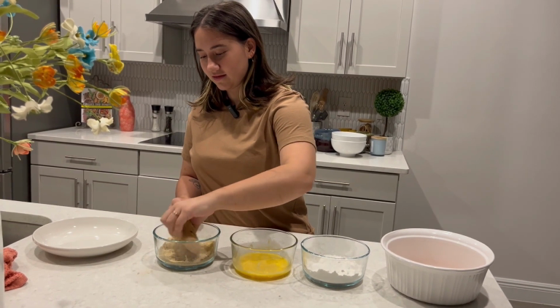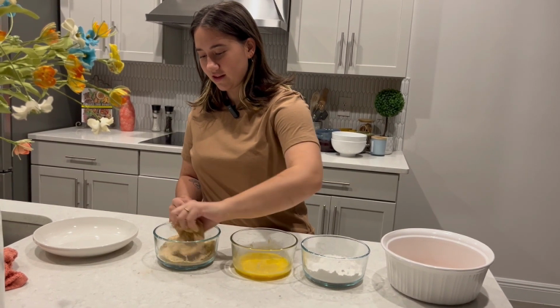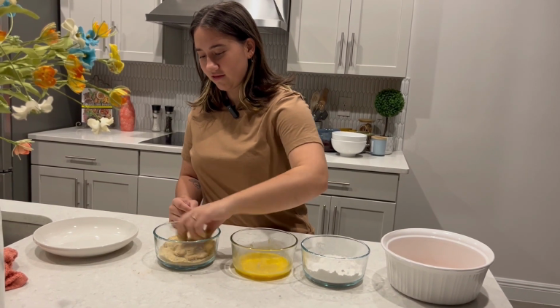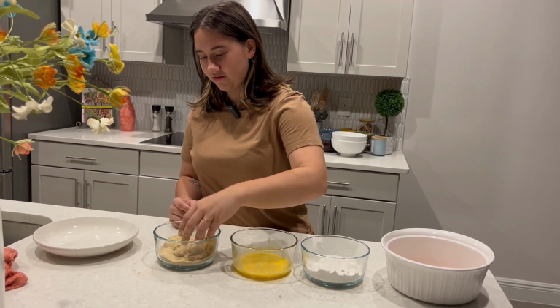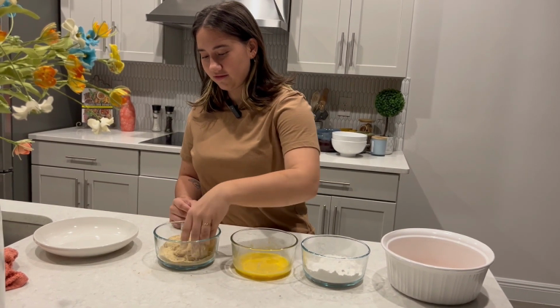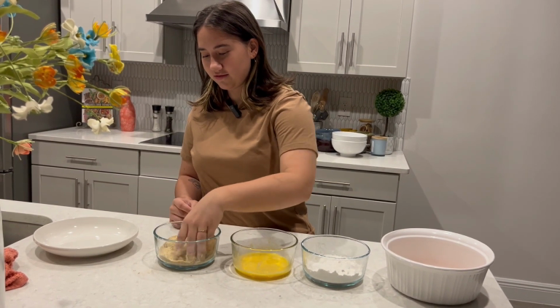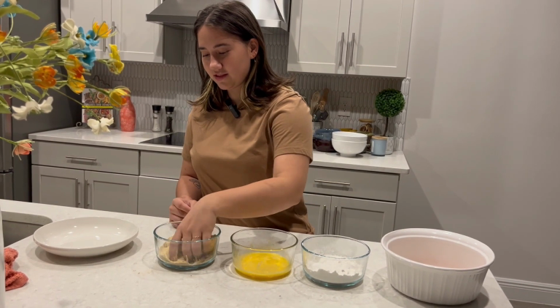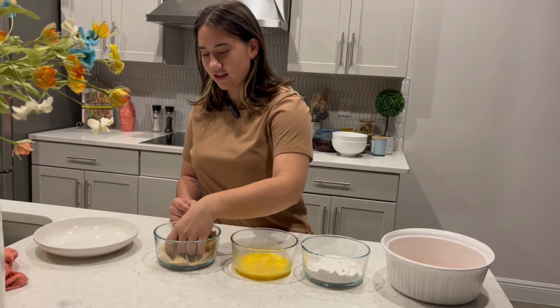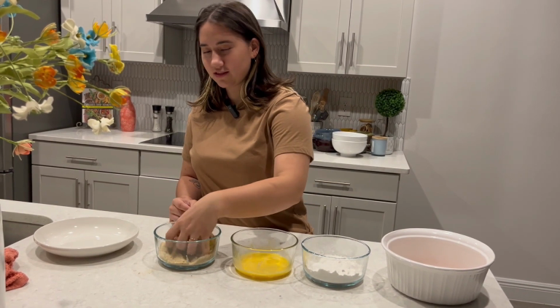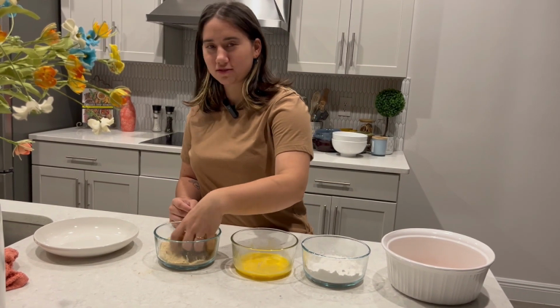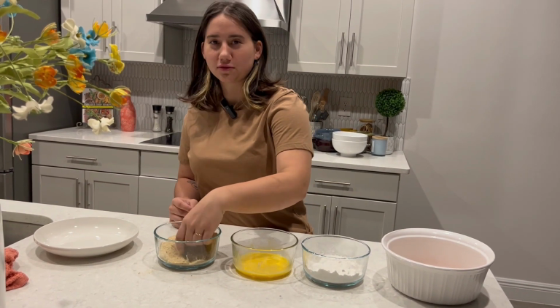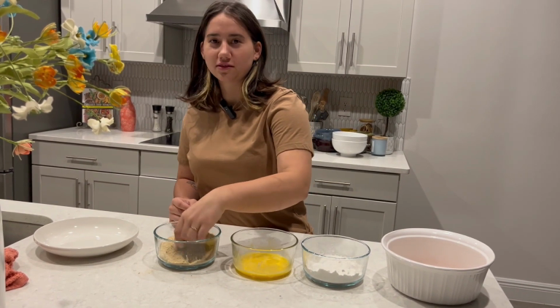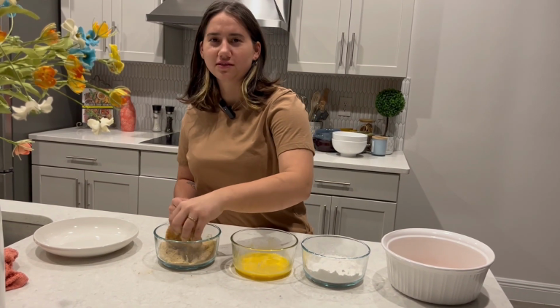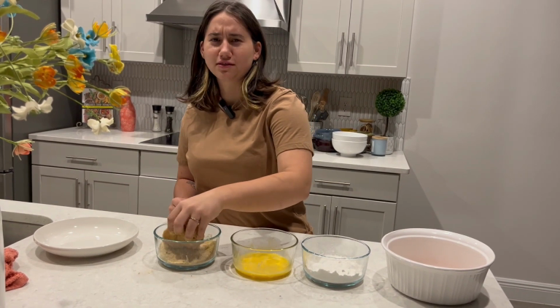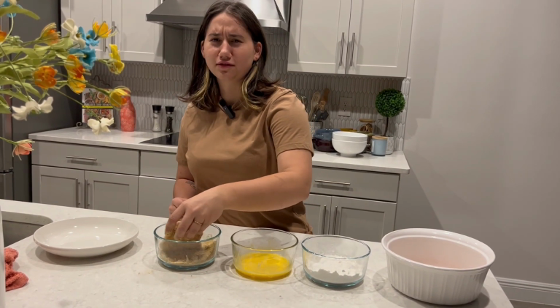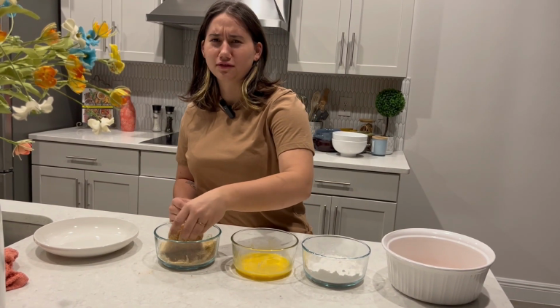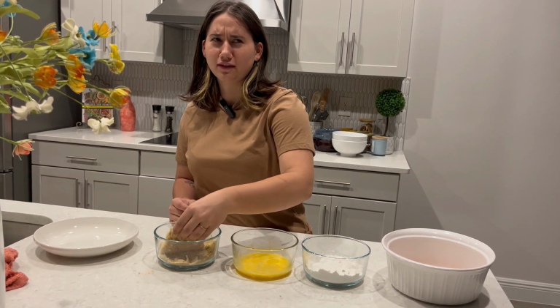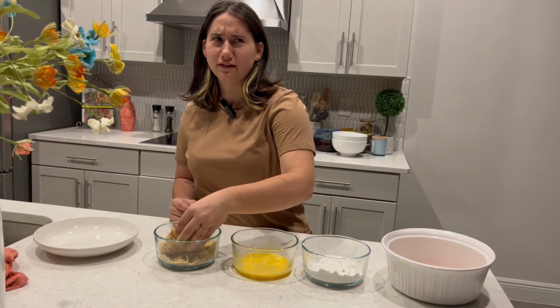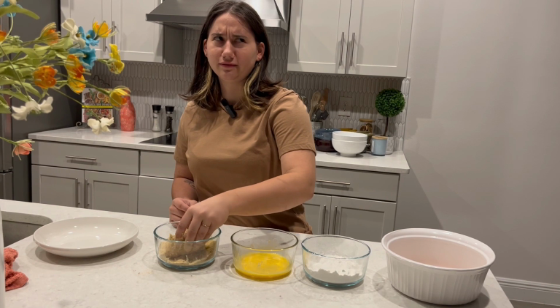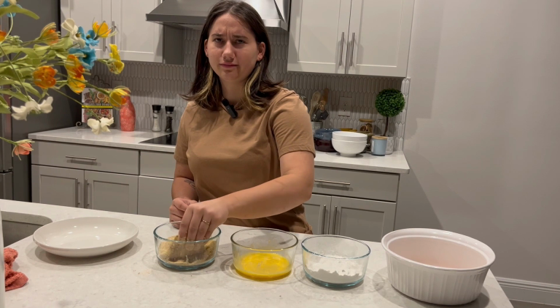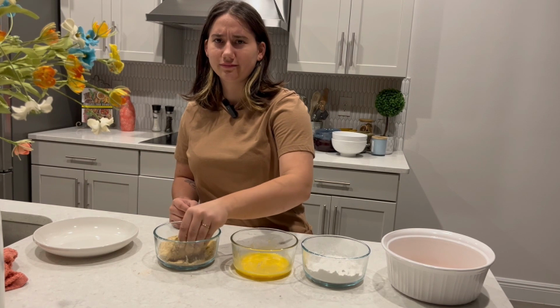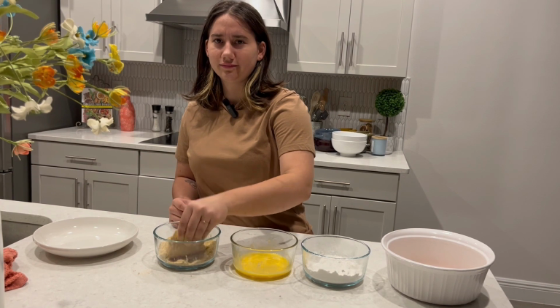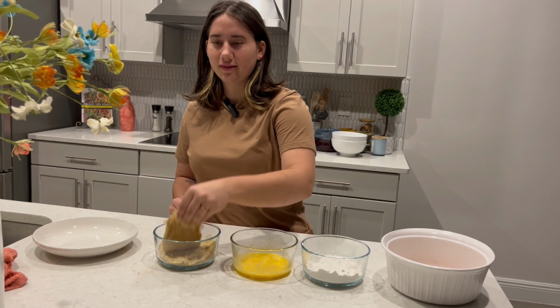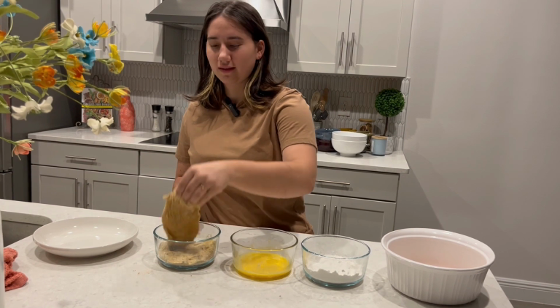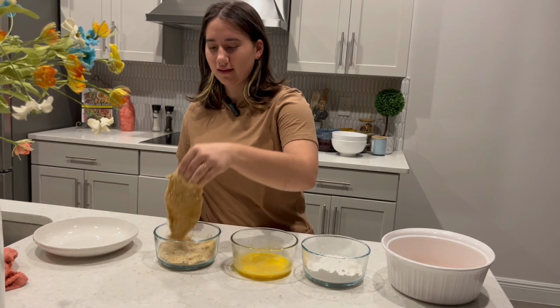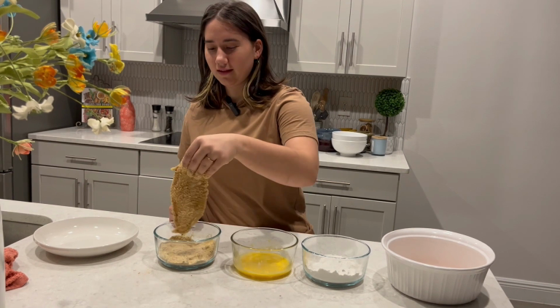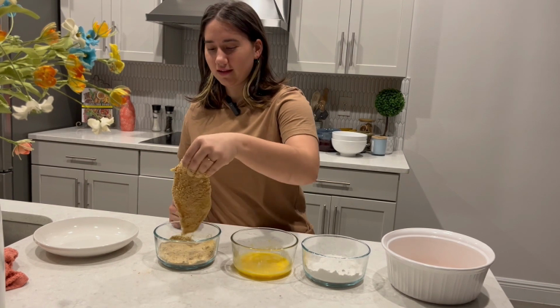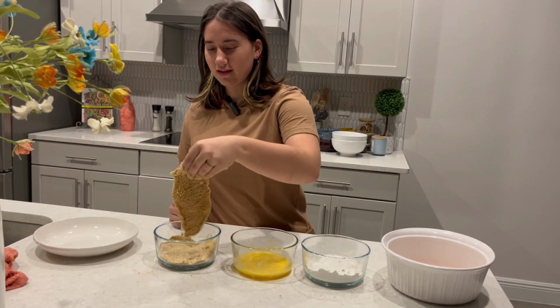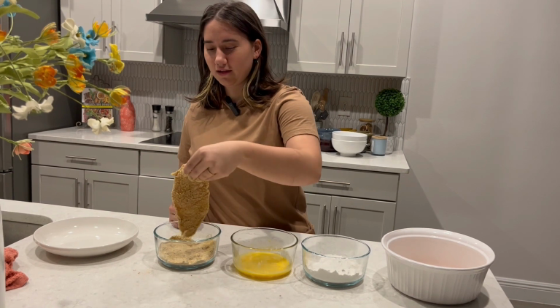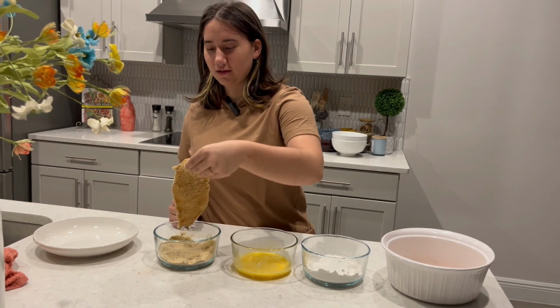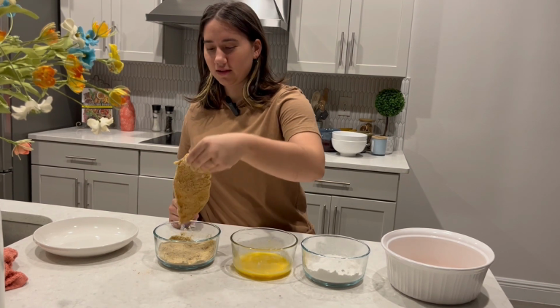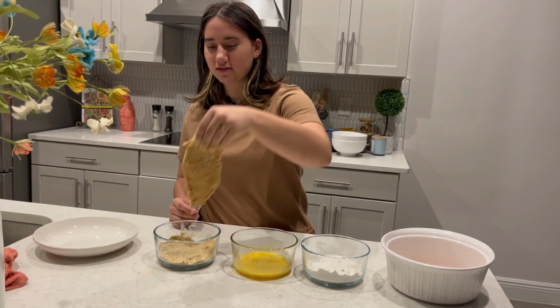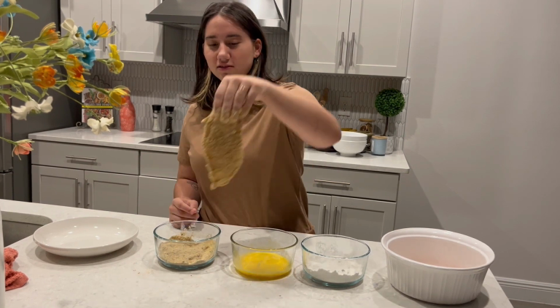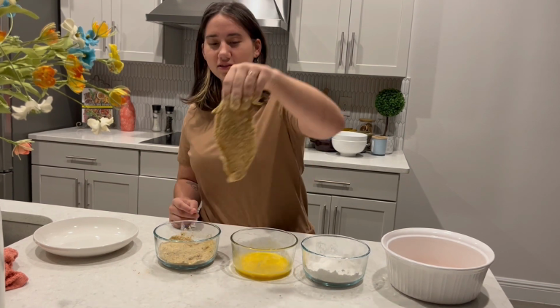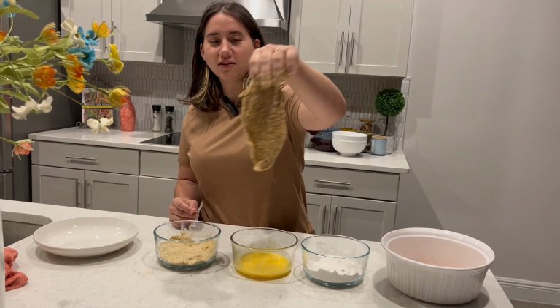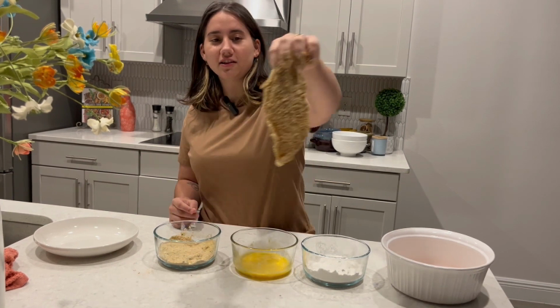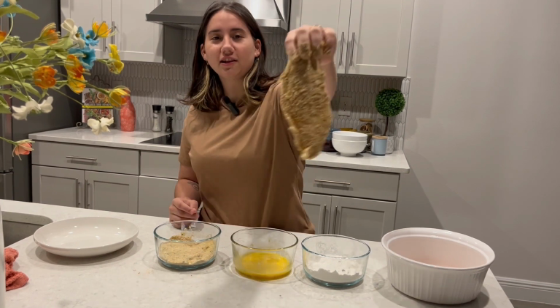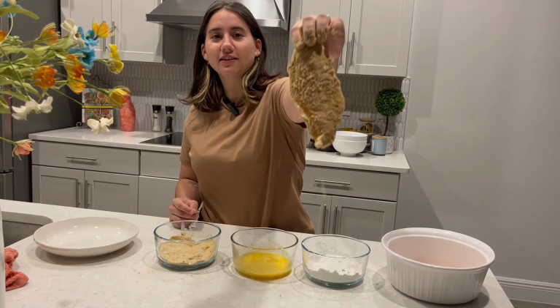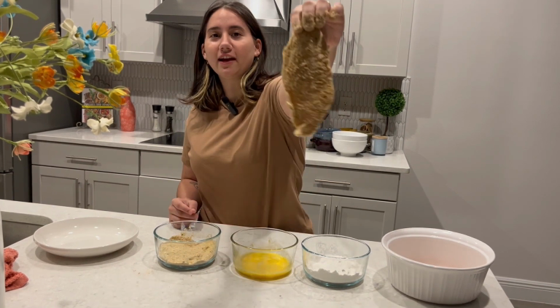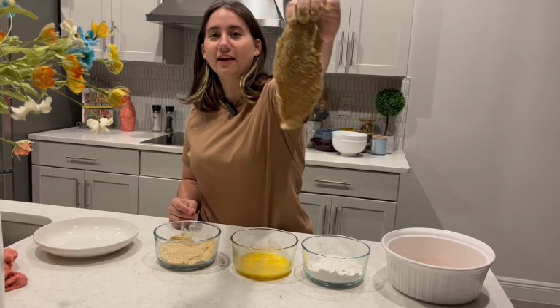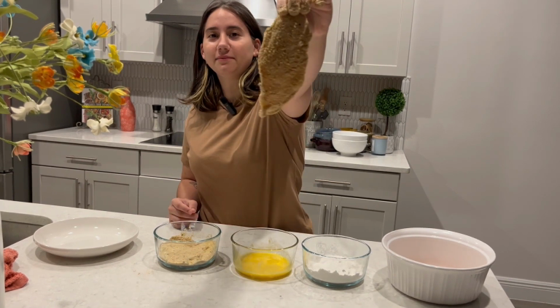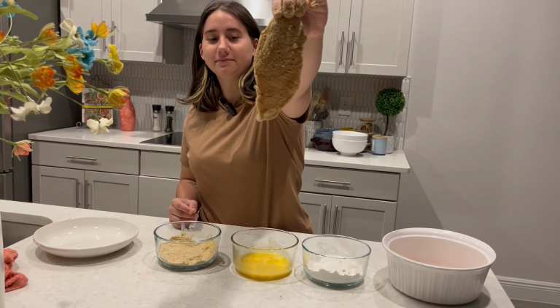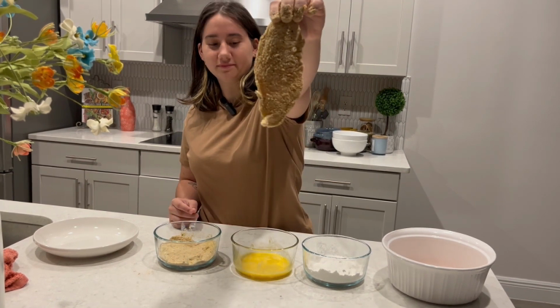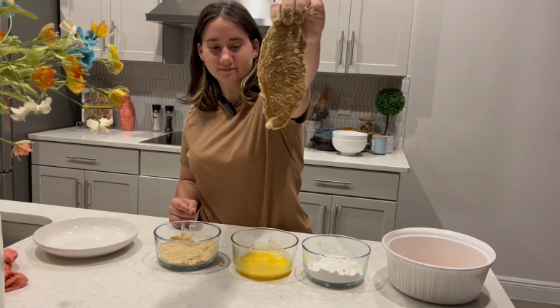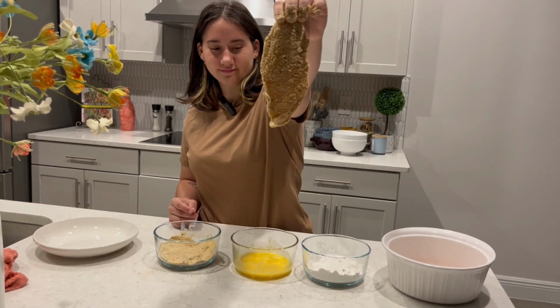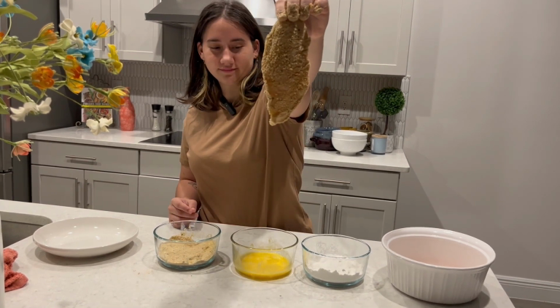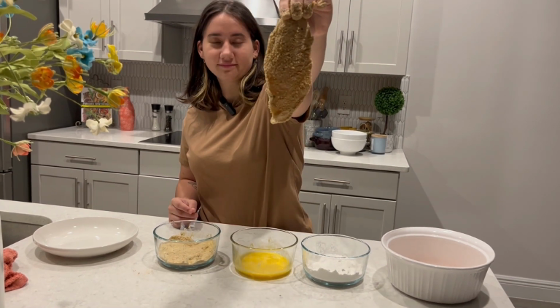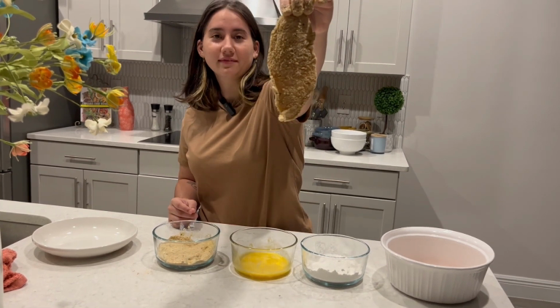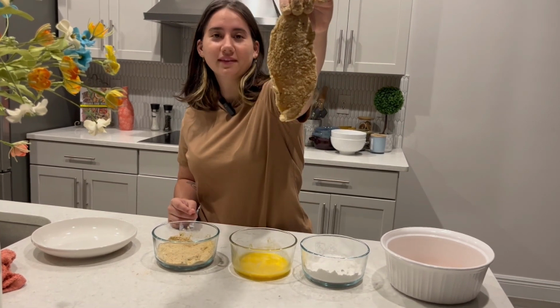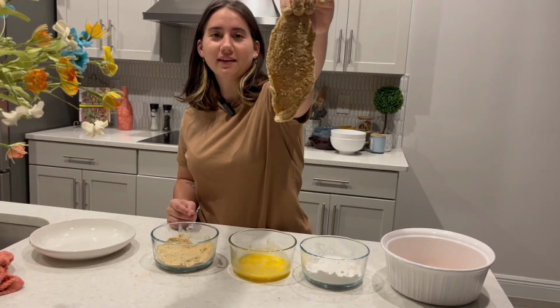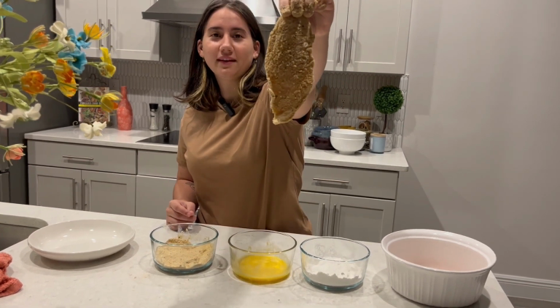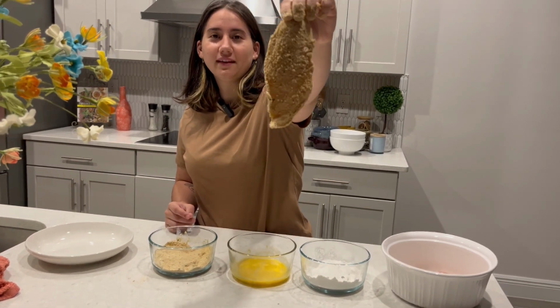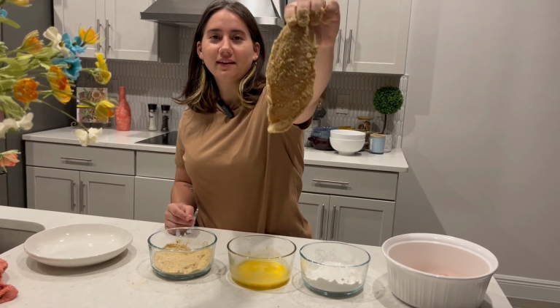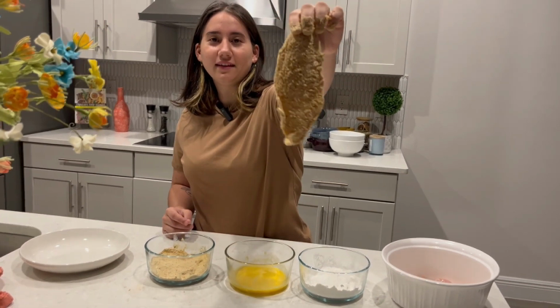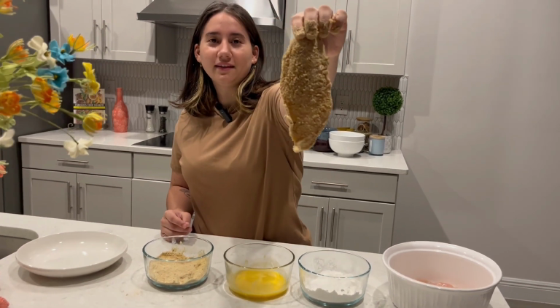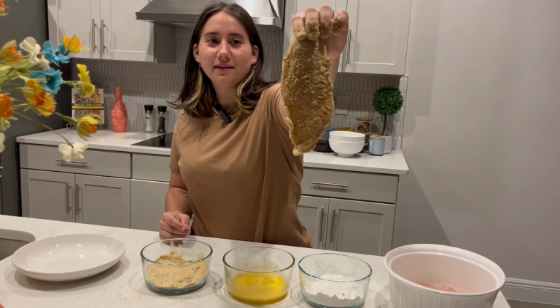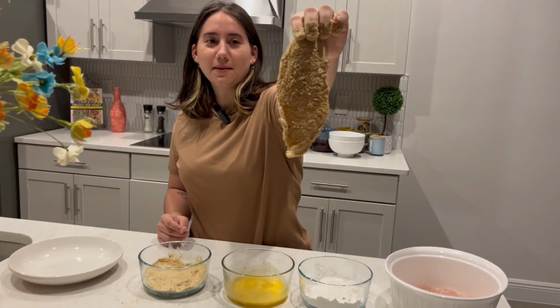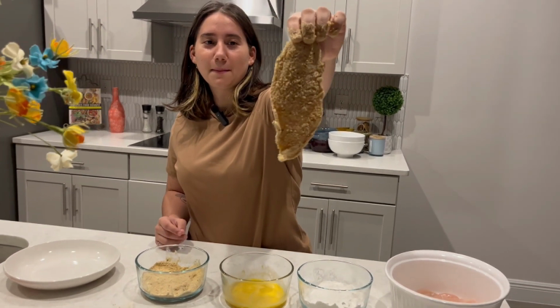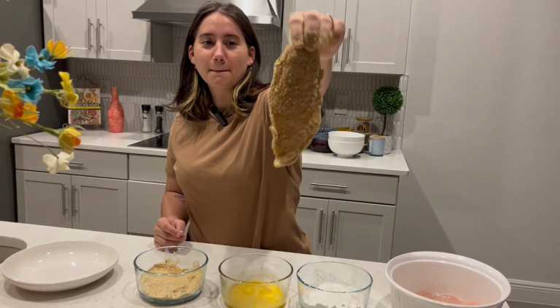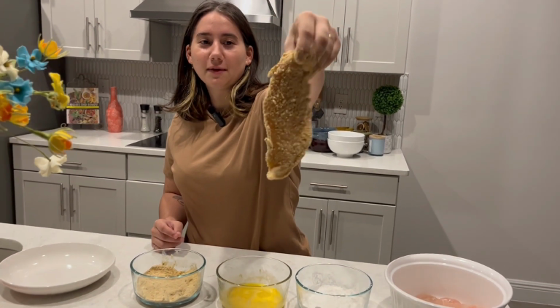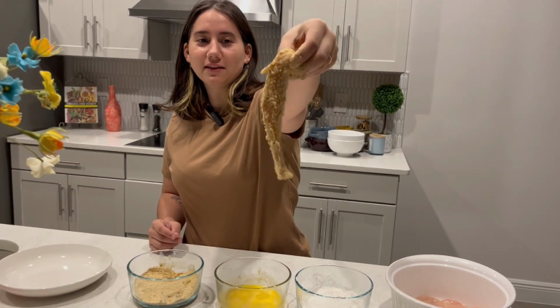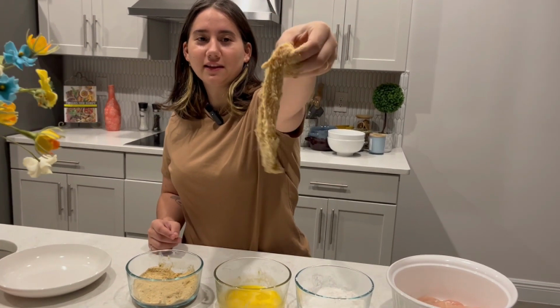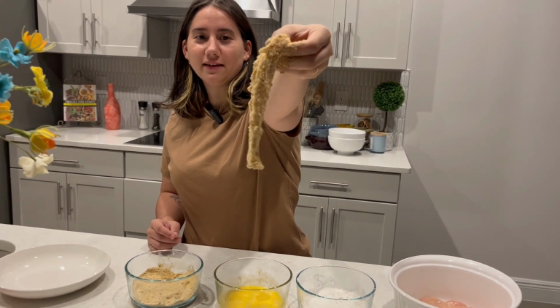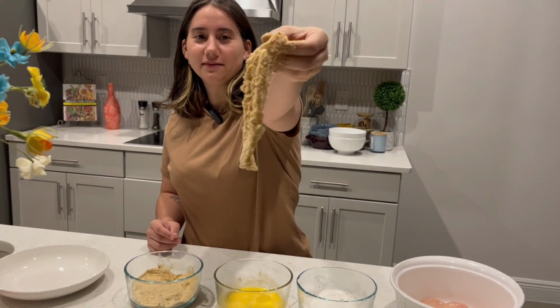Life takes risks, right? Anyway, so it's gonna look like that. Look at that.